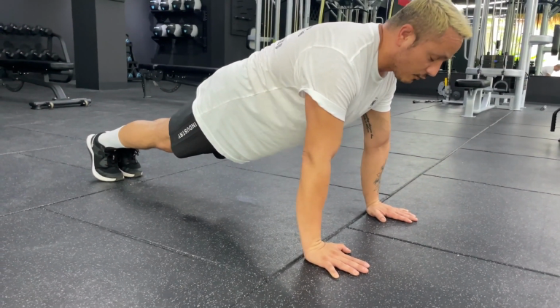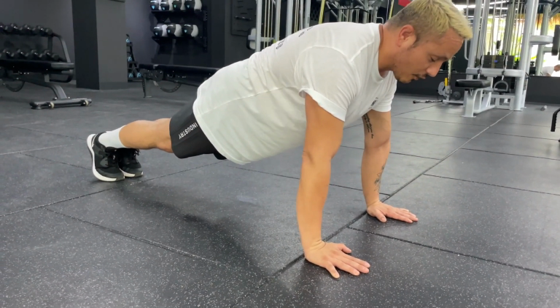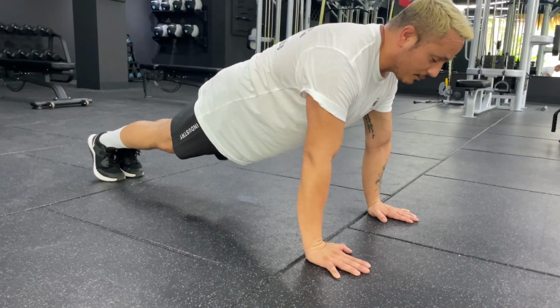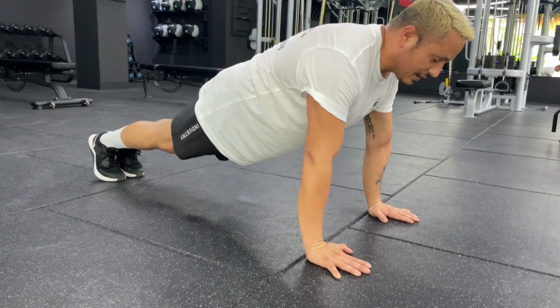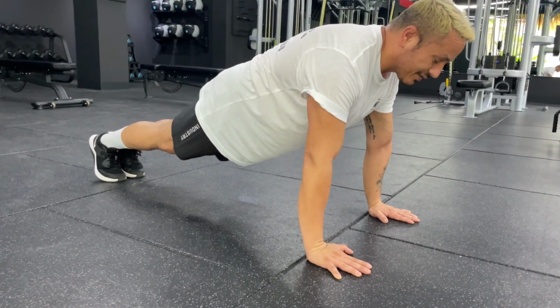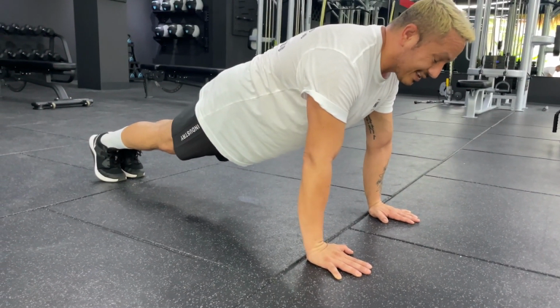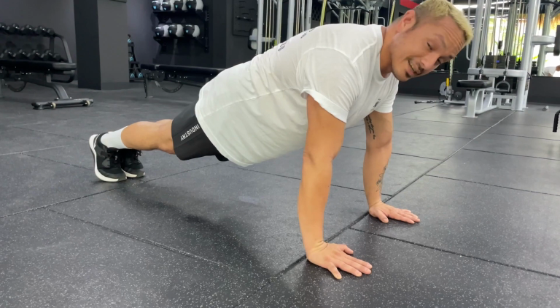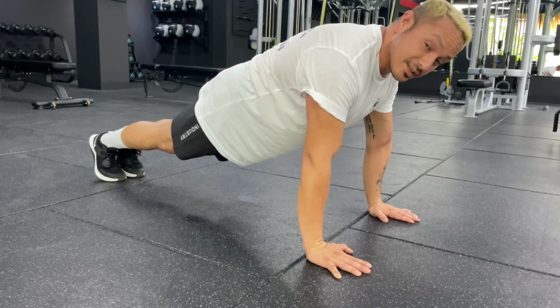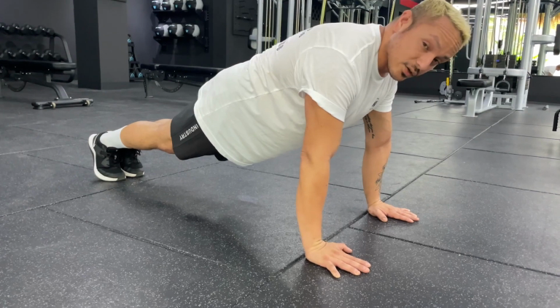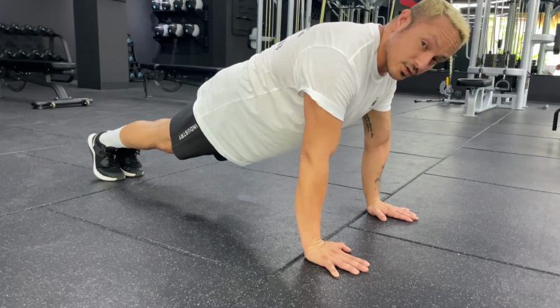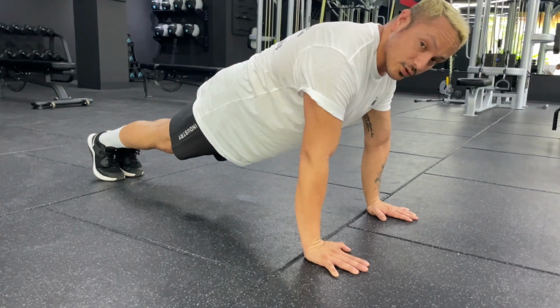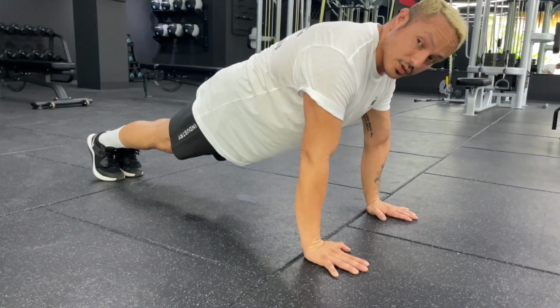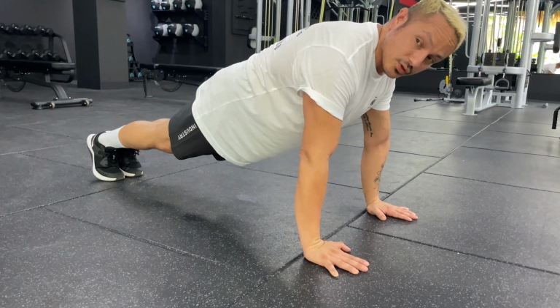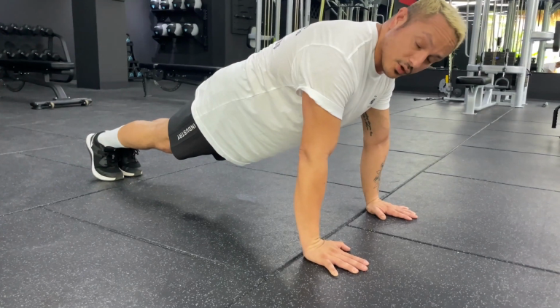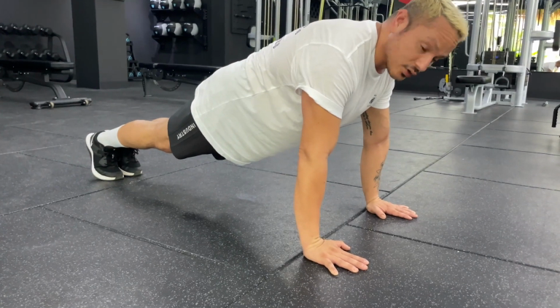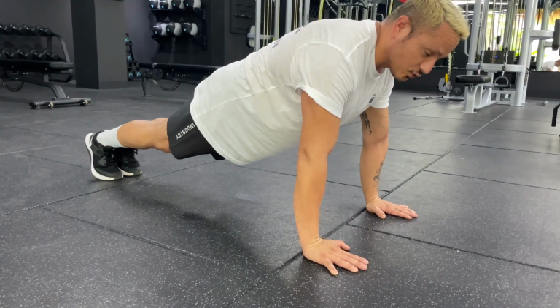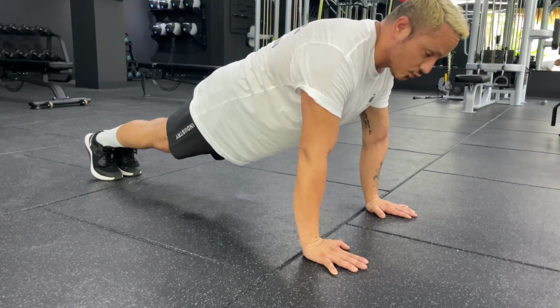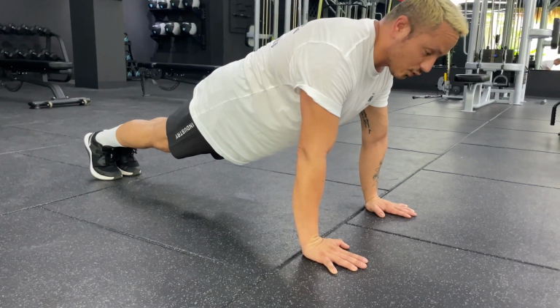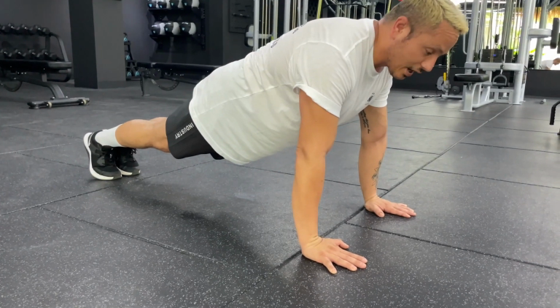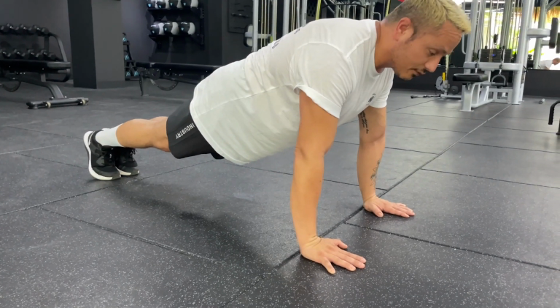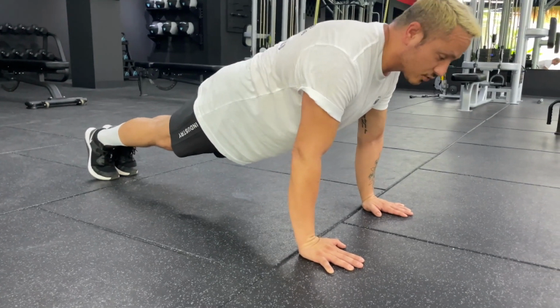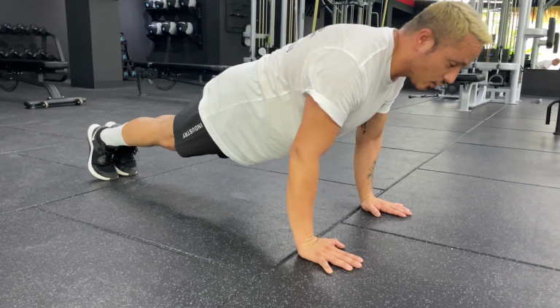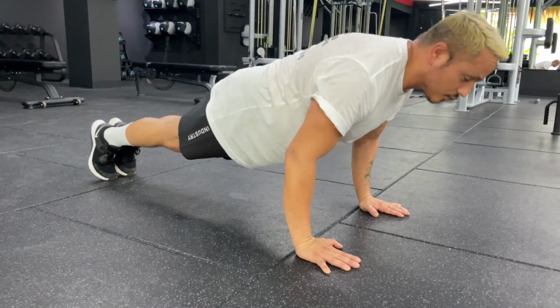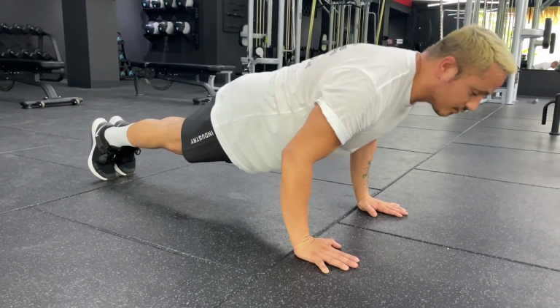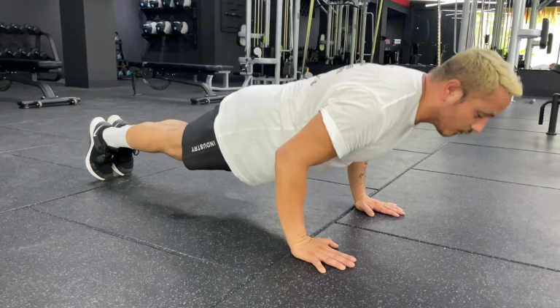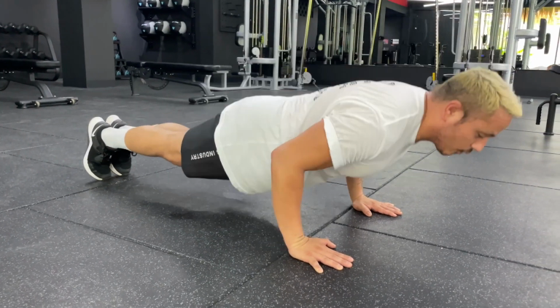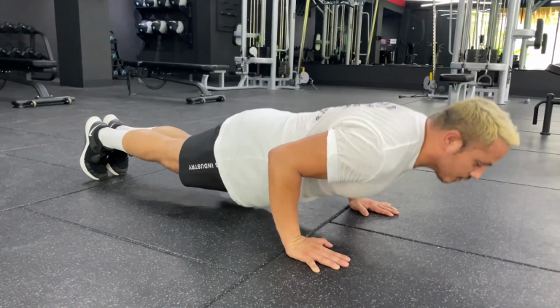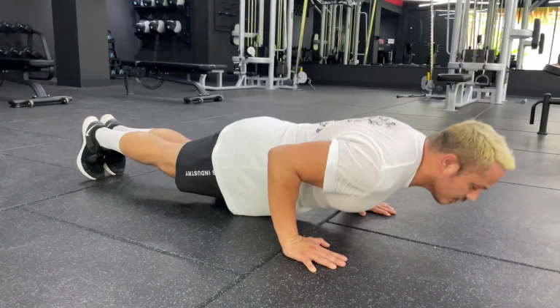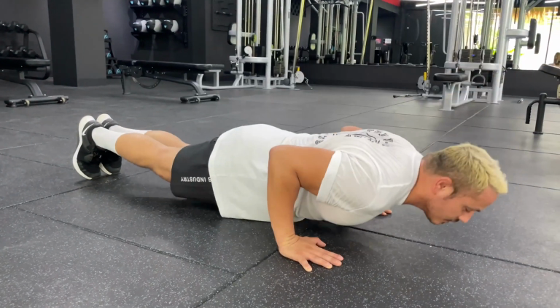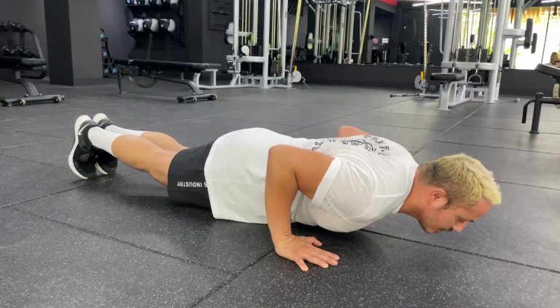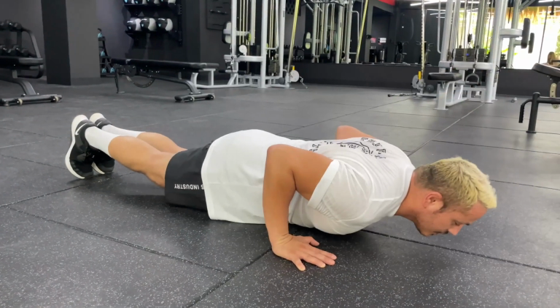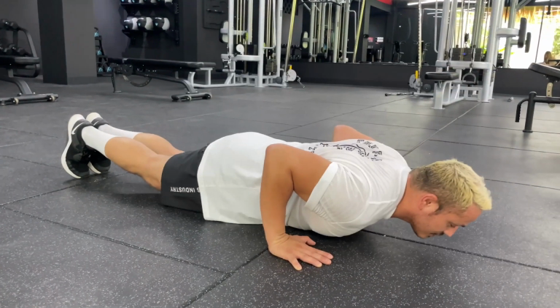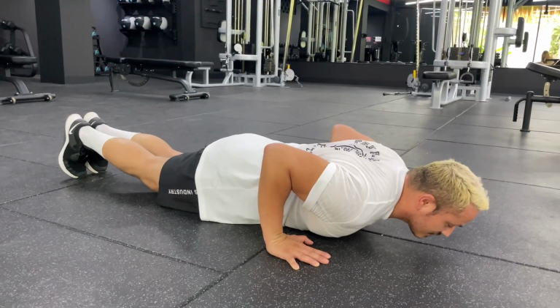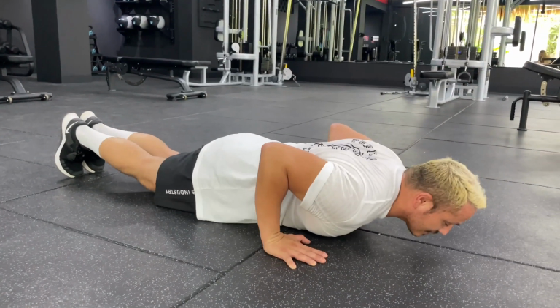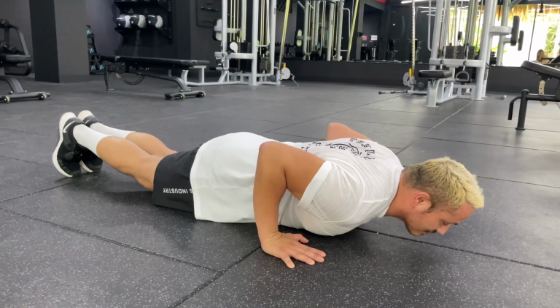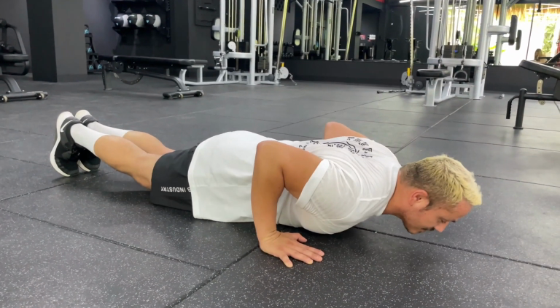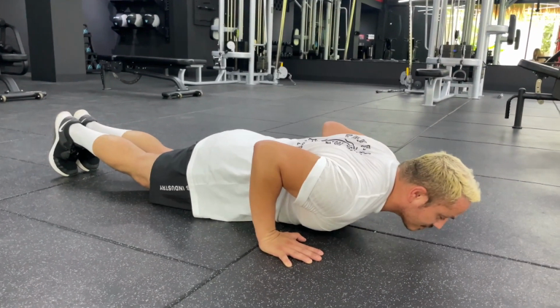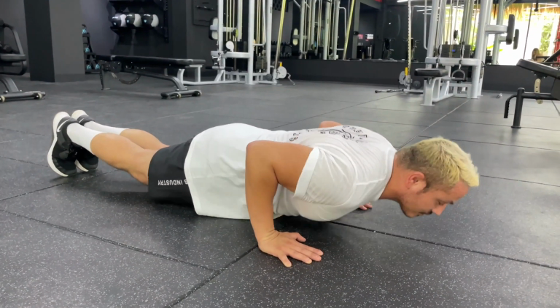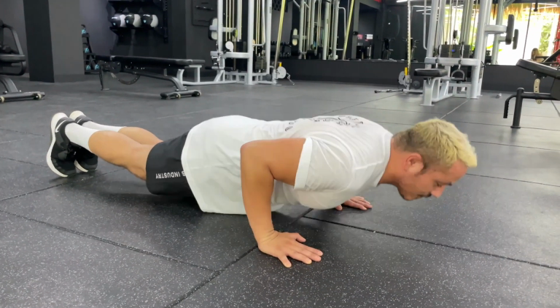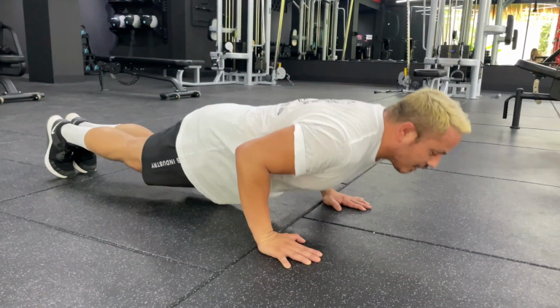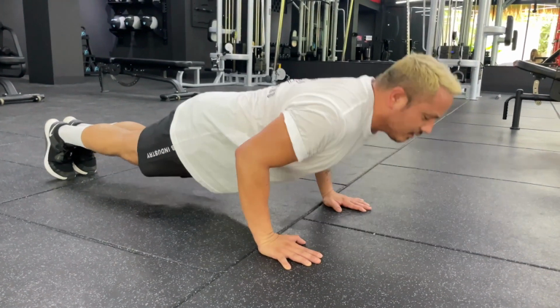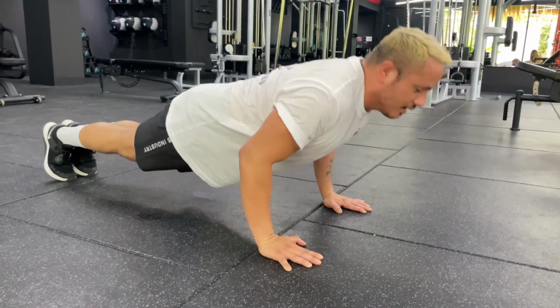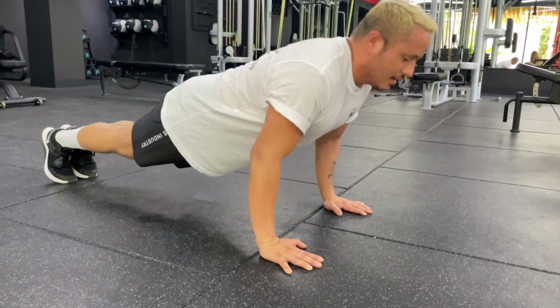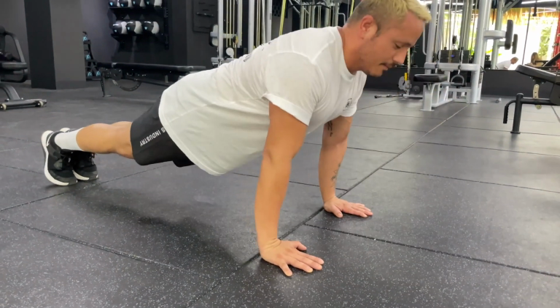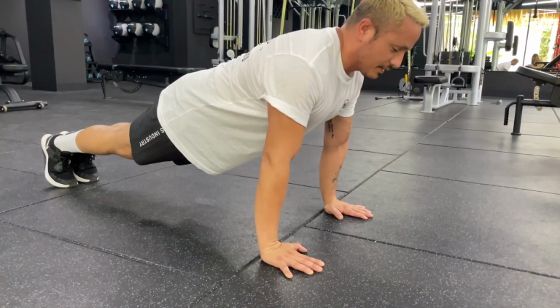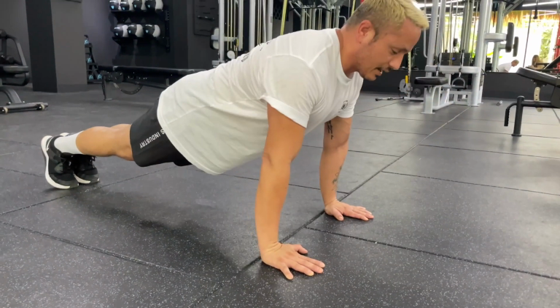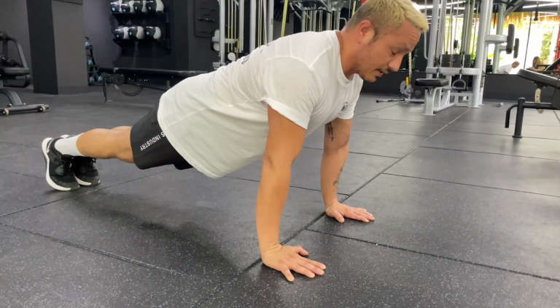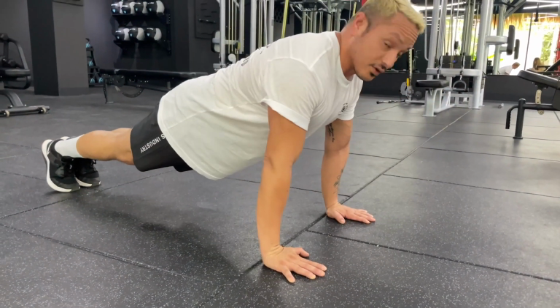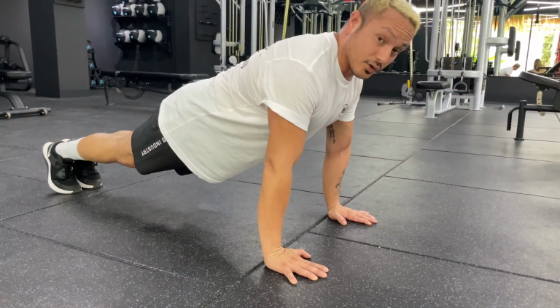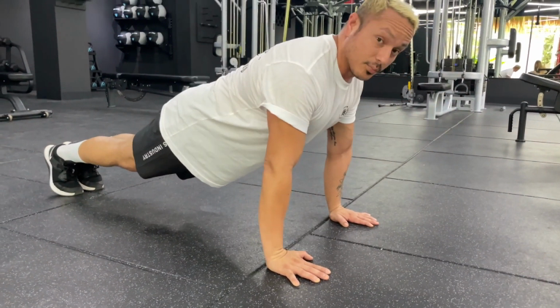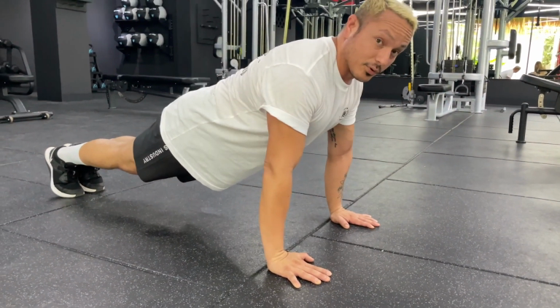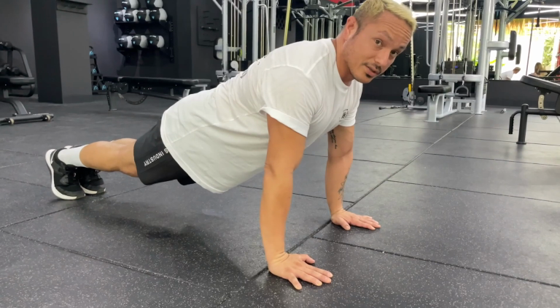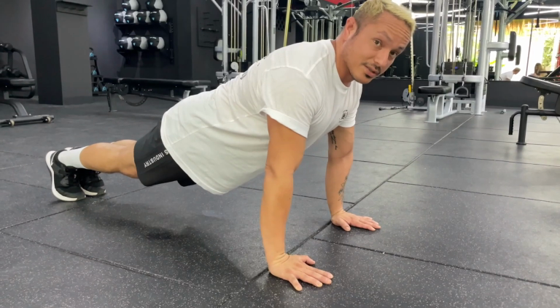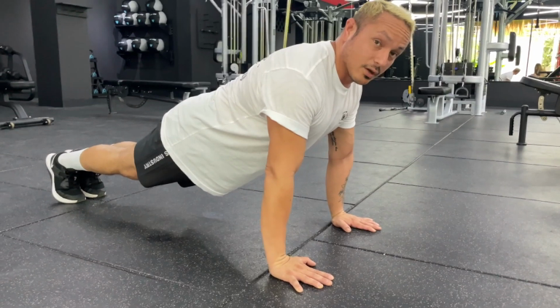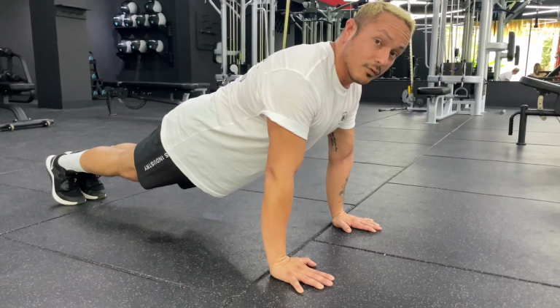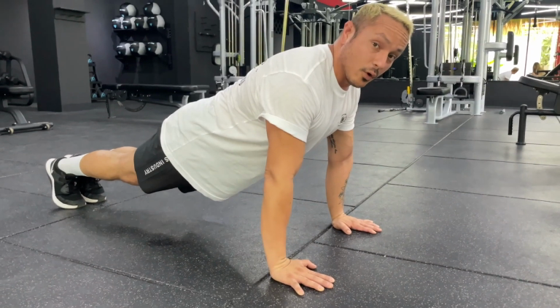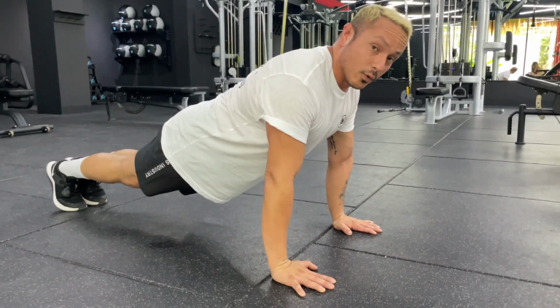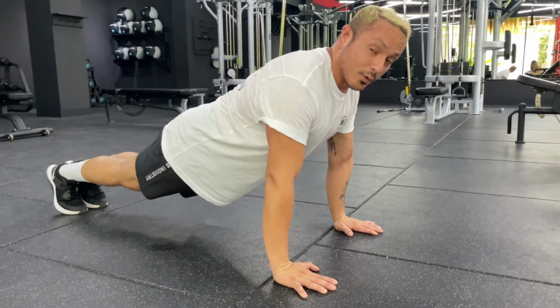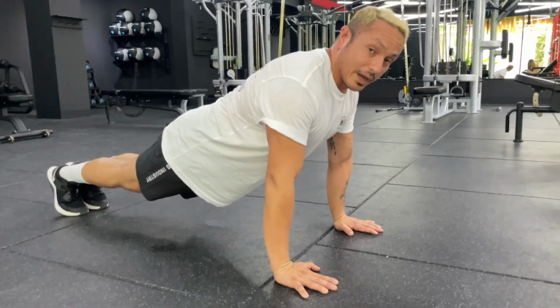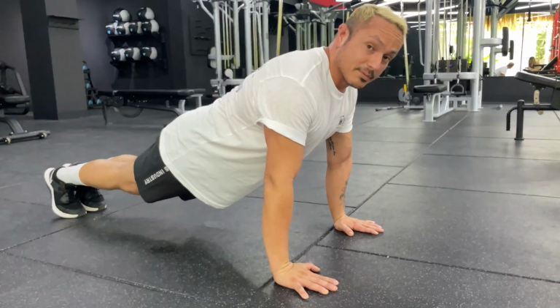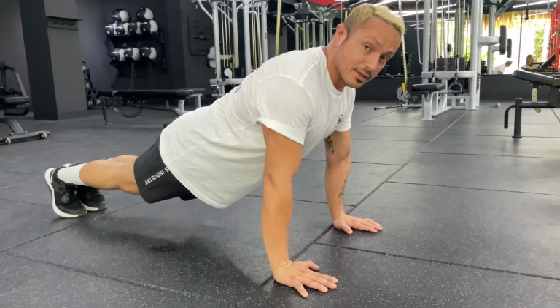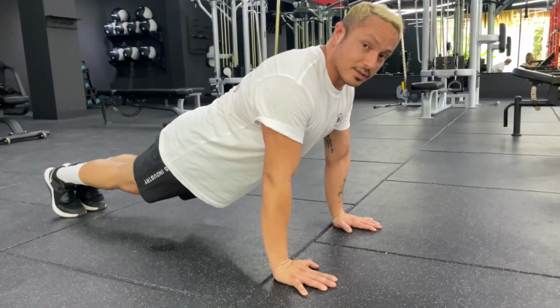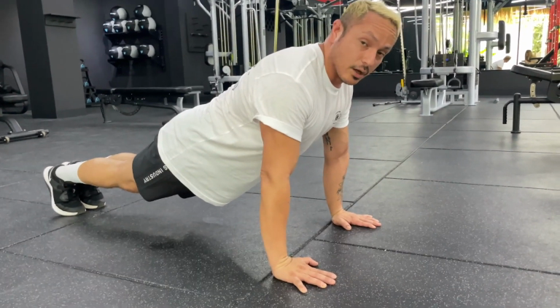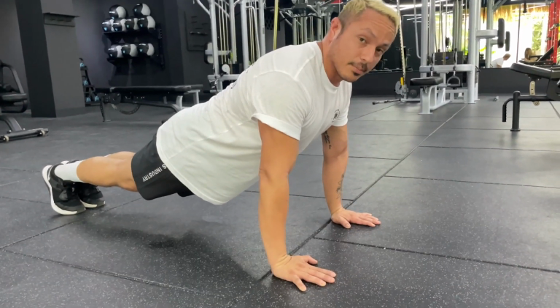From here, the next thing you're going to do is drive your shoulders forward, chest touches the ground, and then you're going to press yourself all the way up to the top.